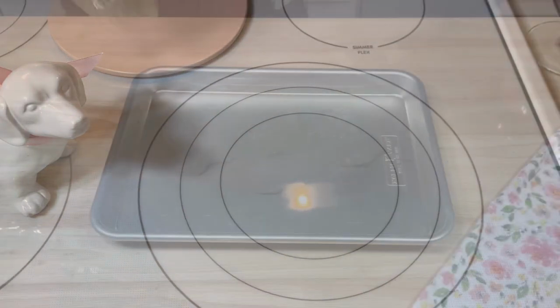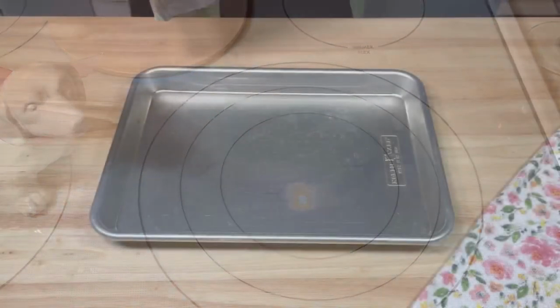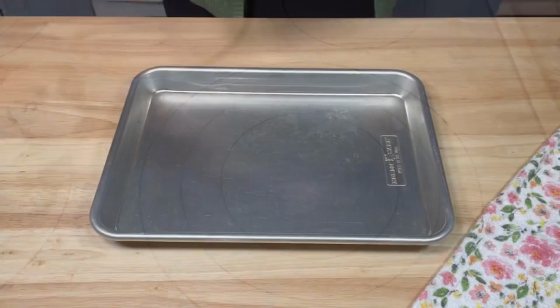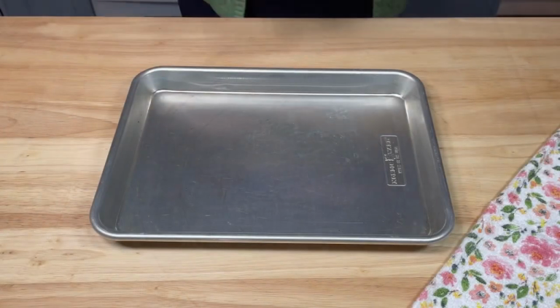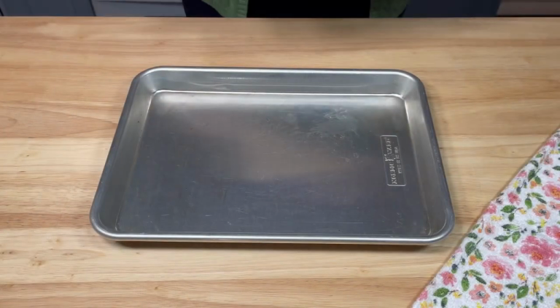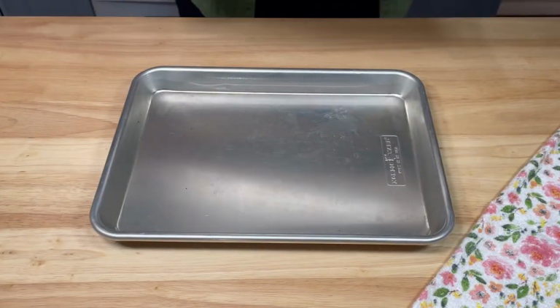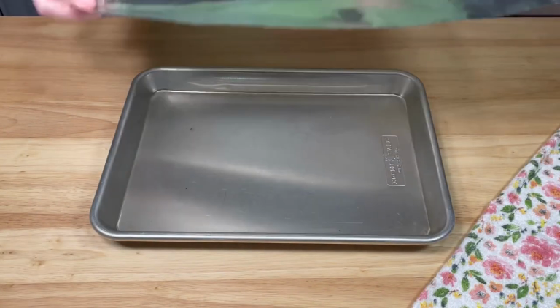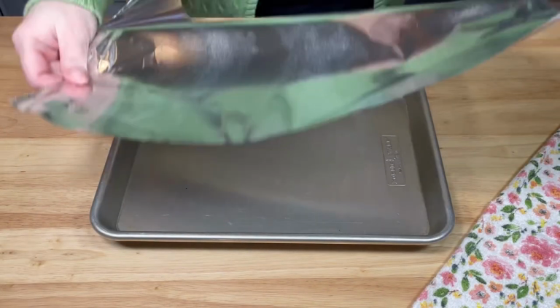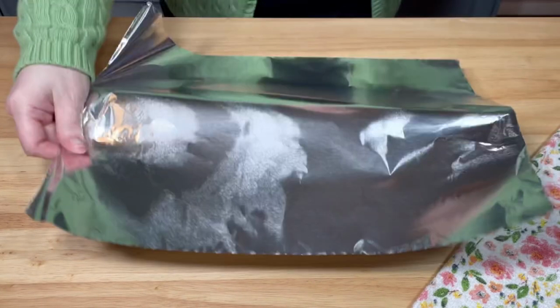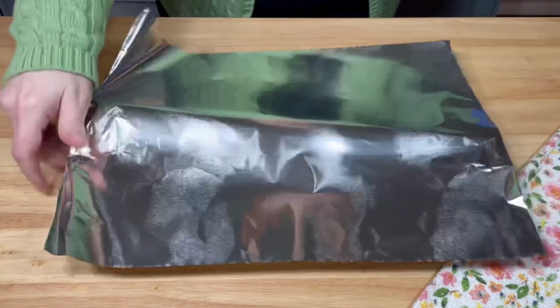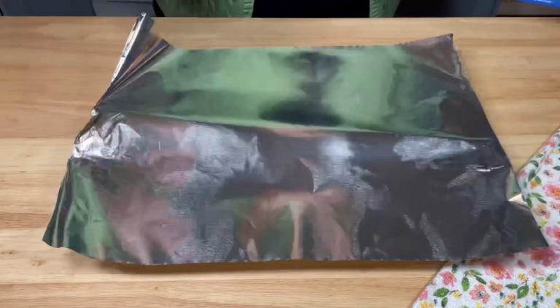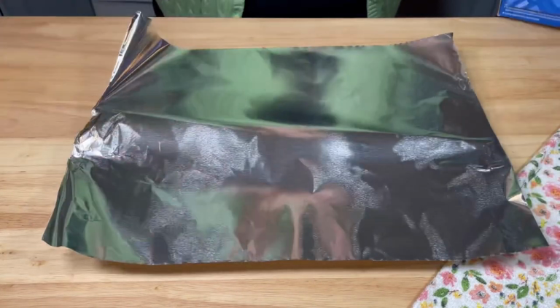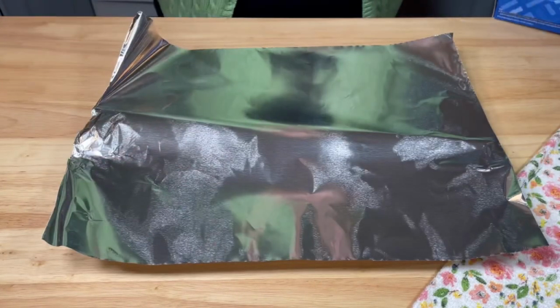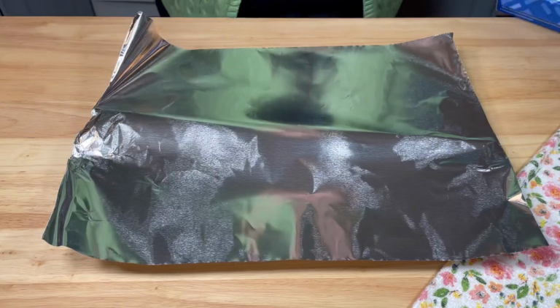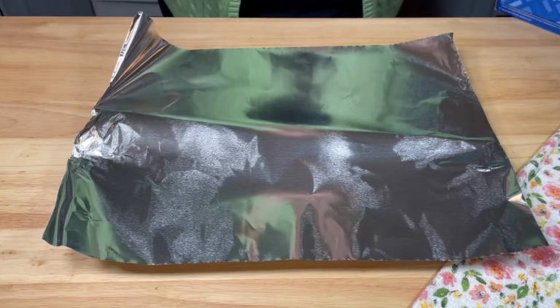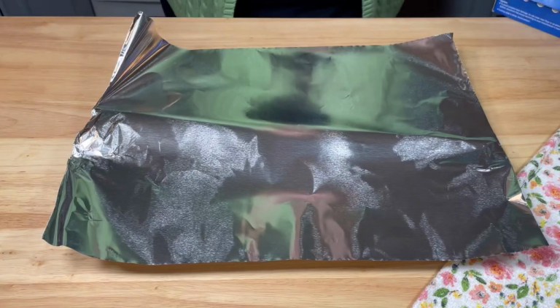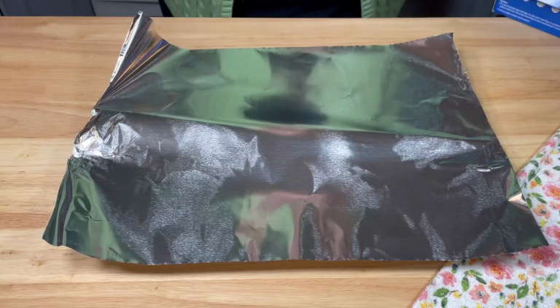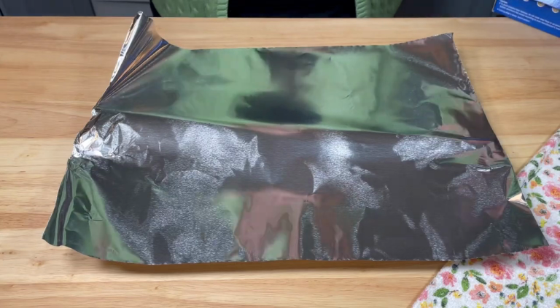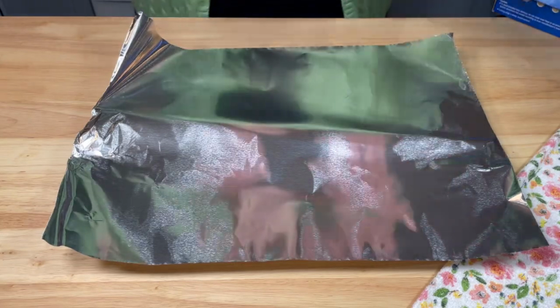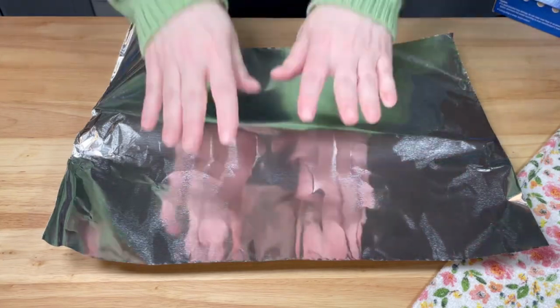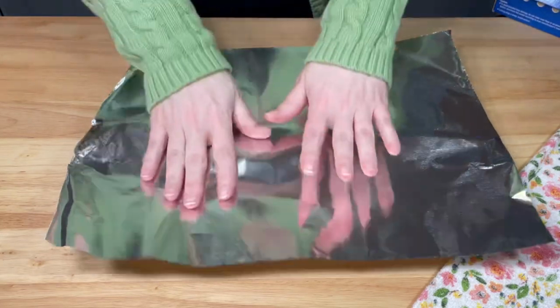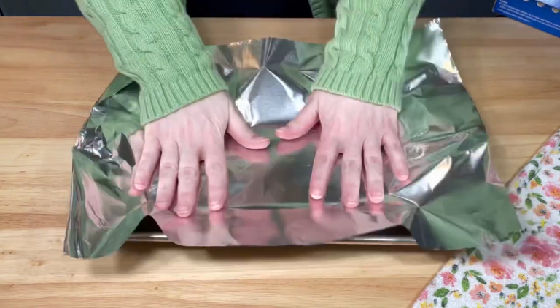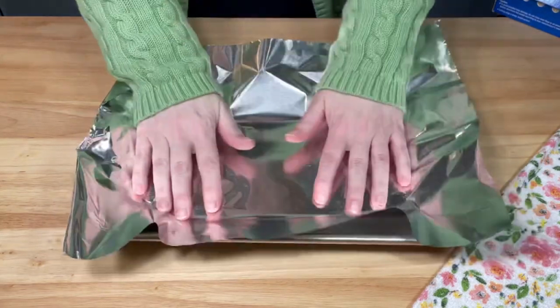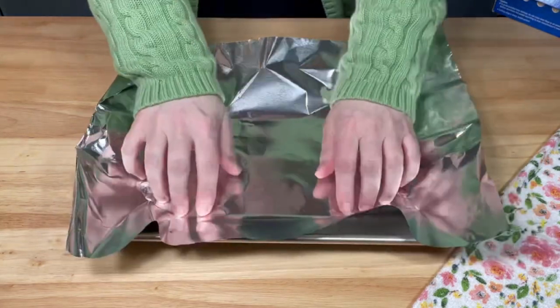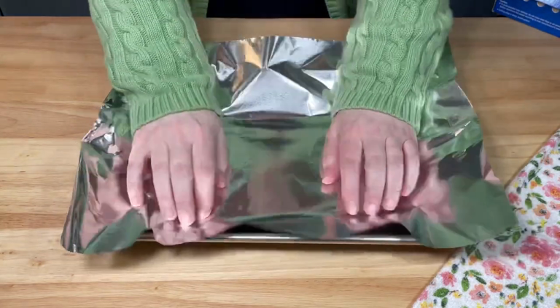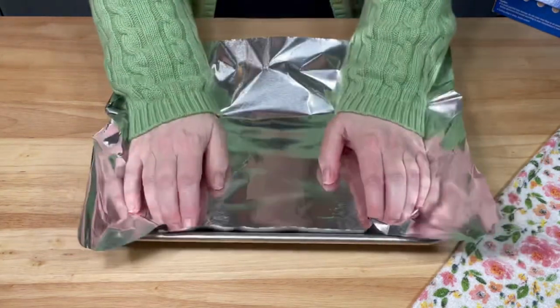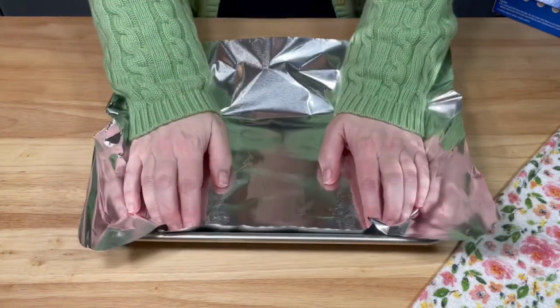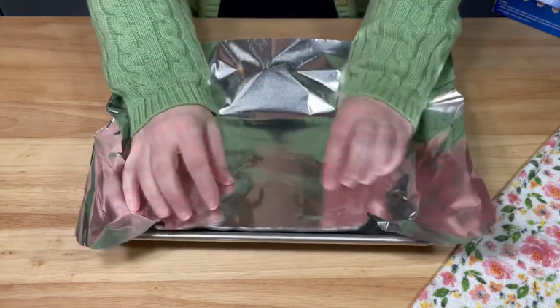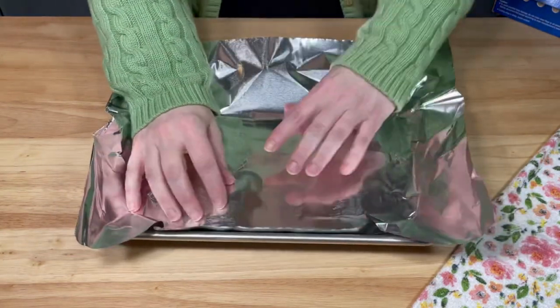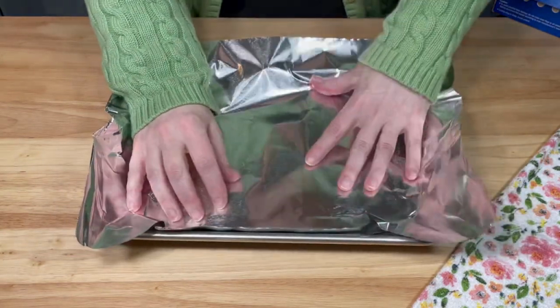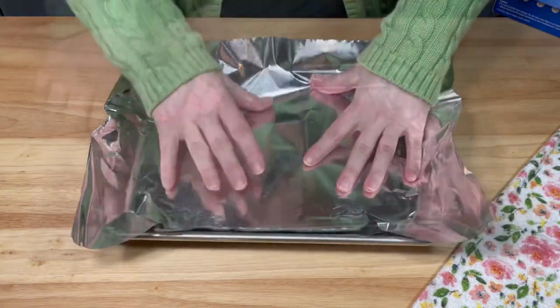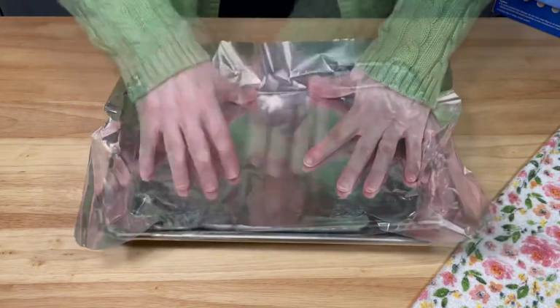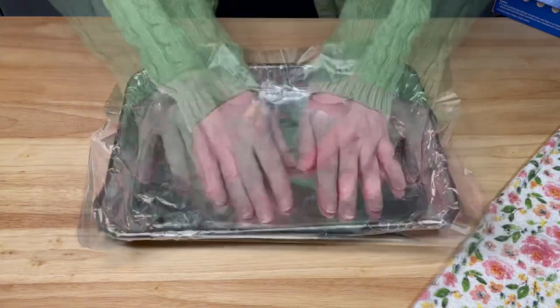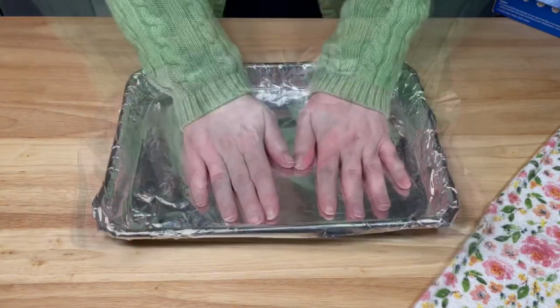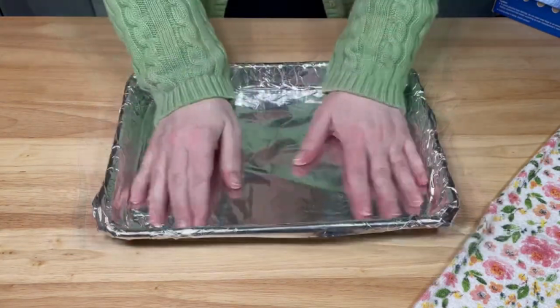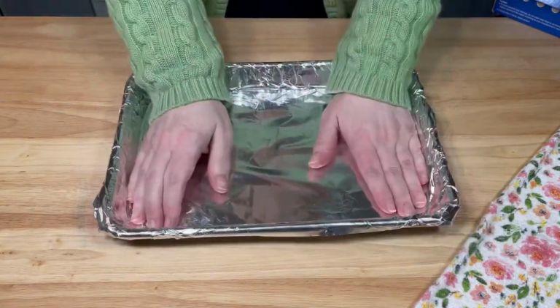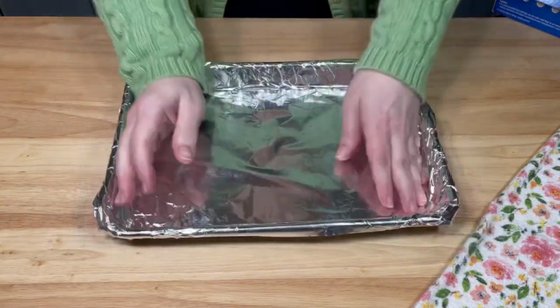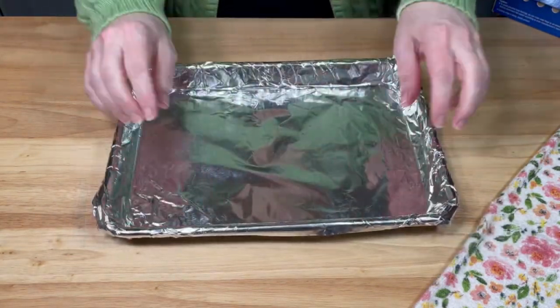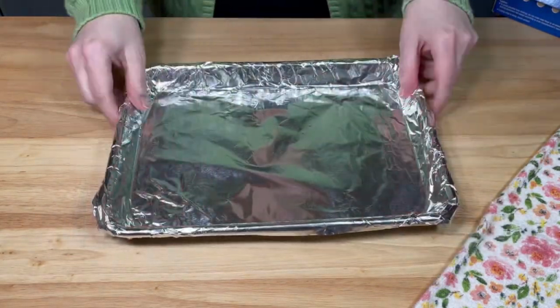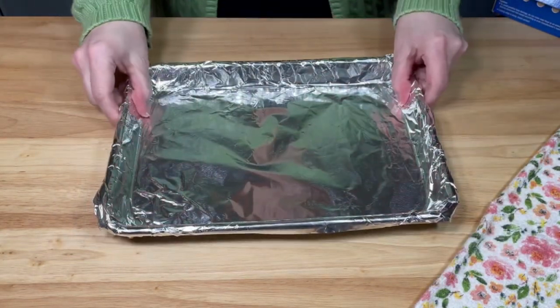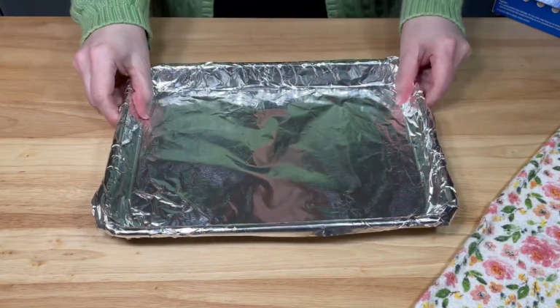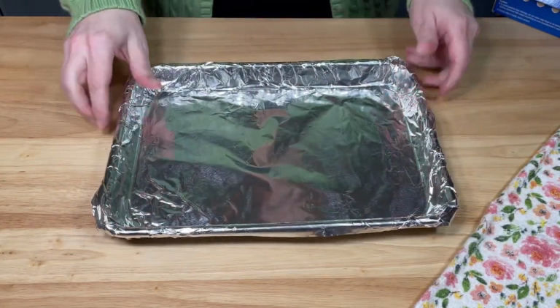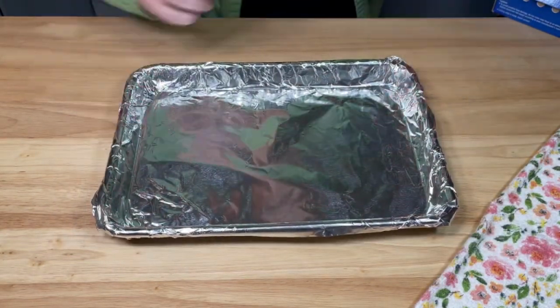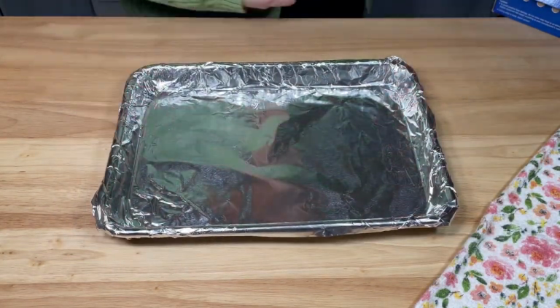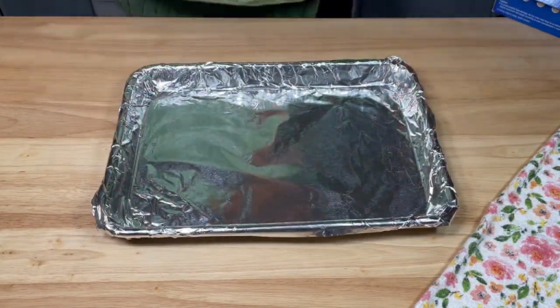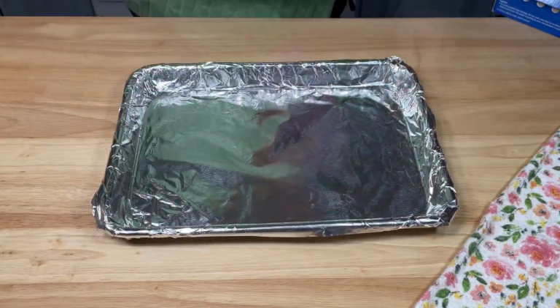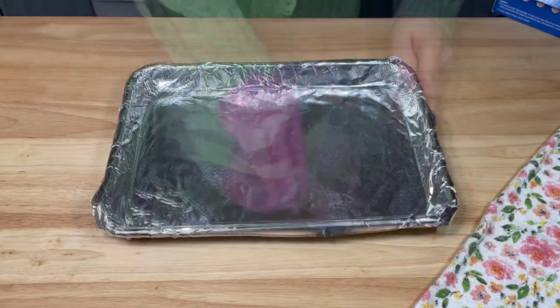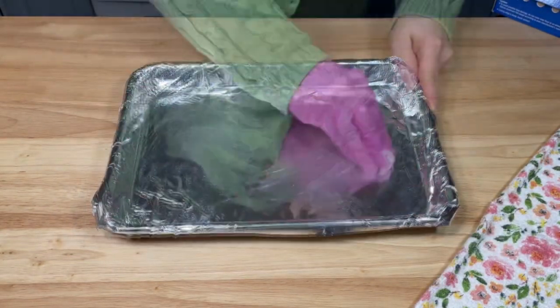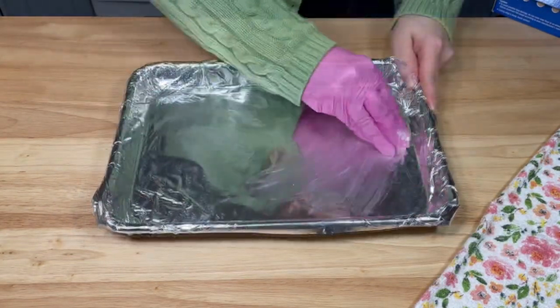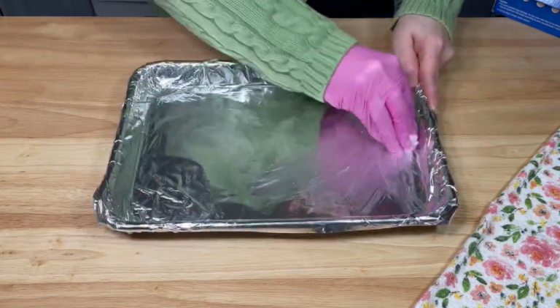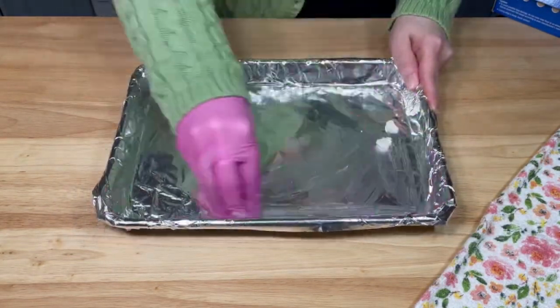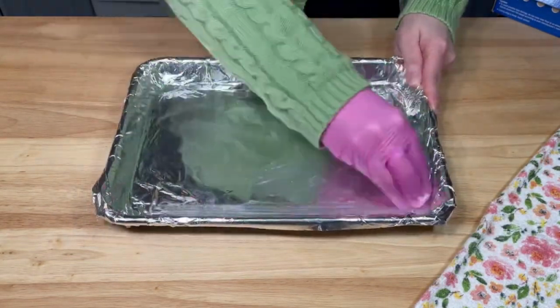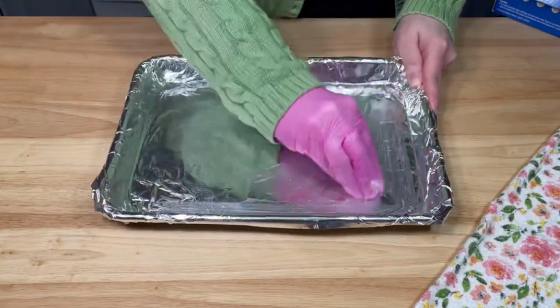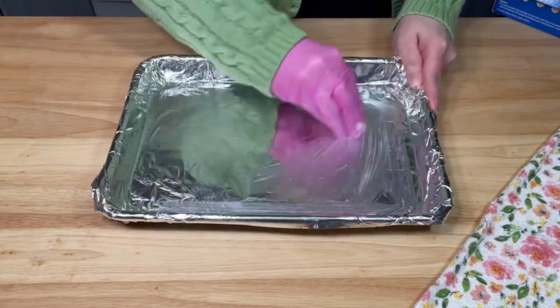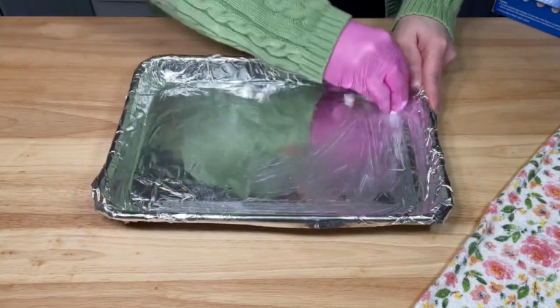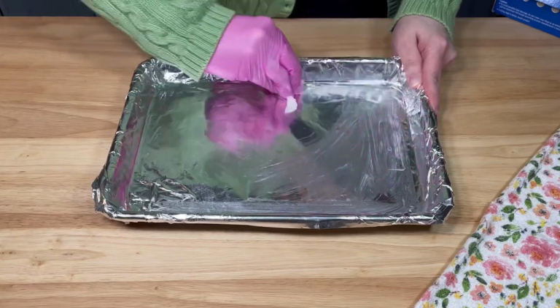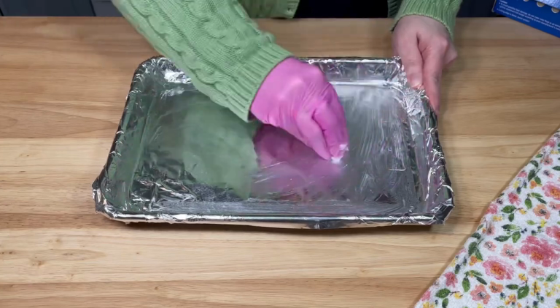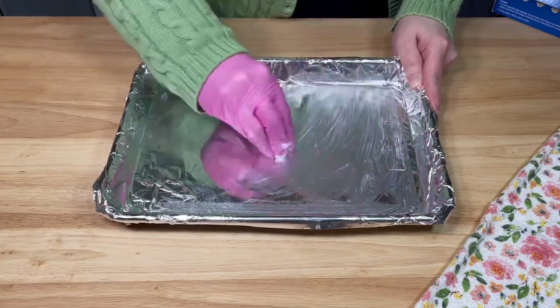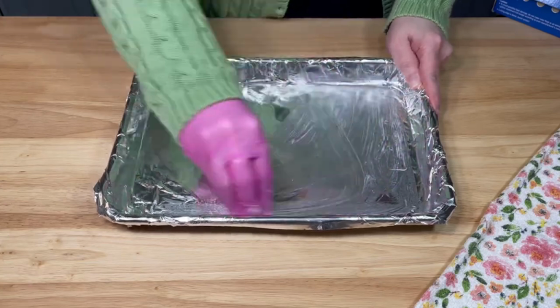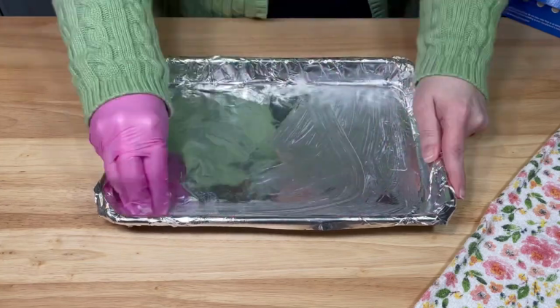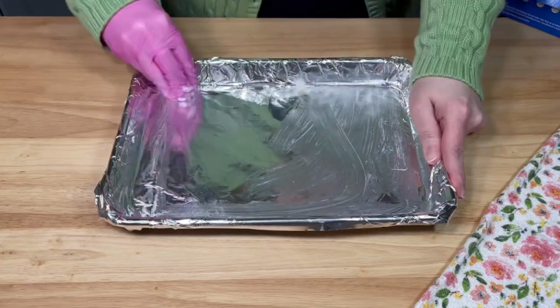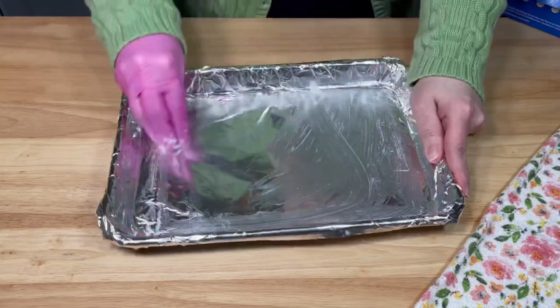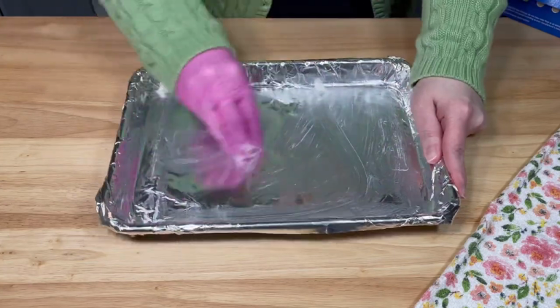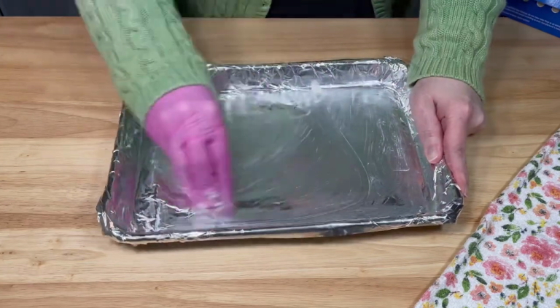Next, I covered a small sheet pan with foil. Then I greased the pan with coconut oil. Then I set it aside.